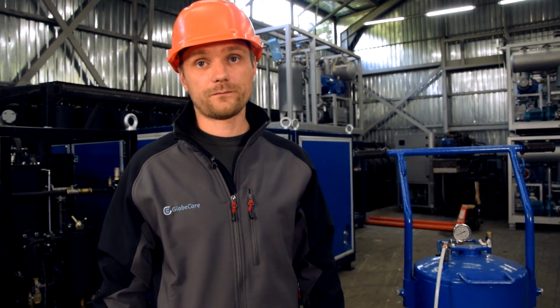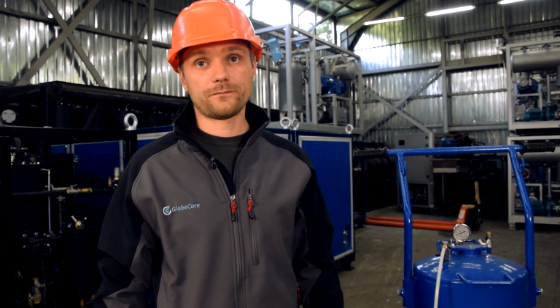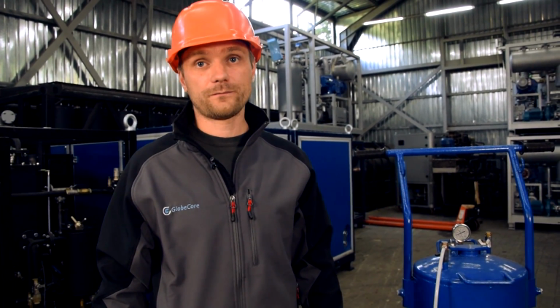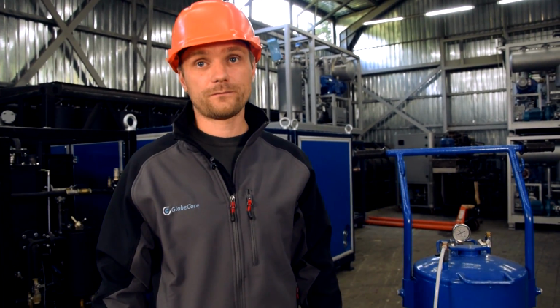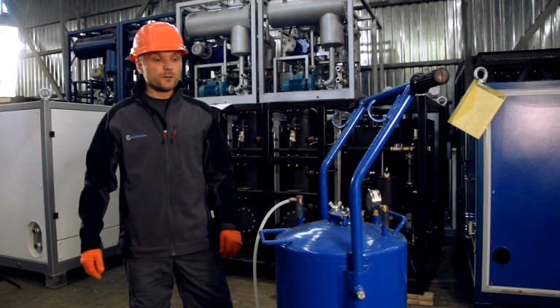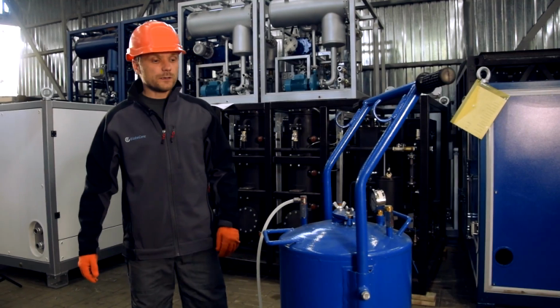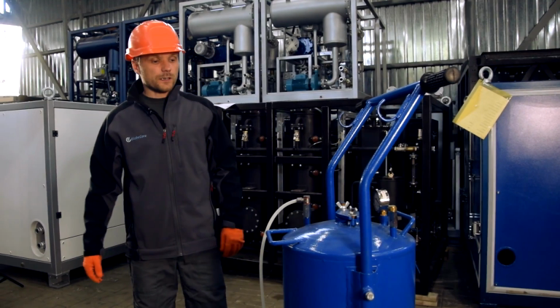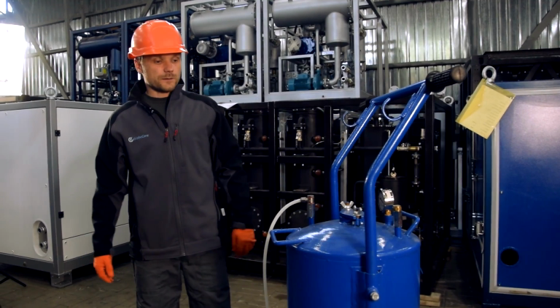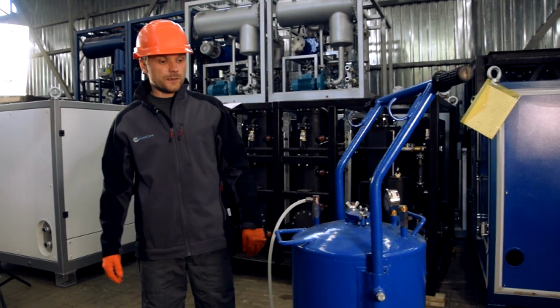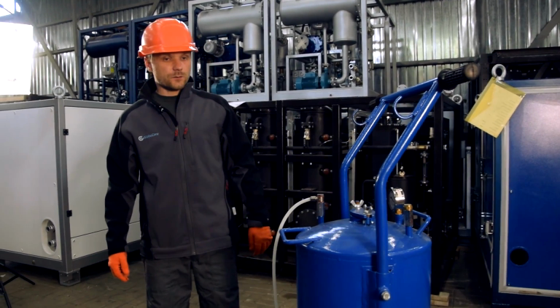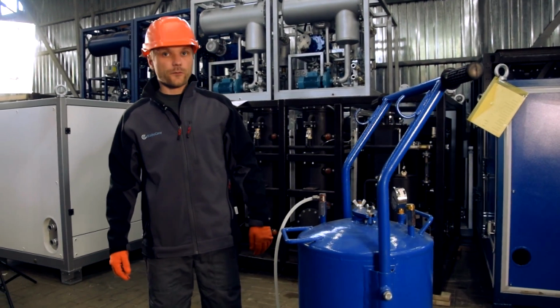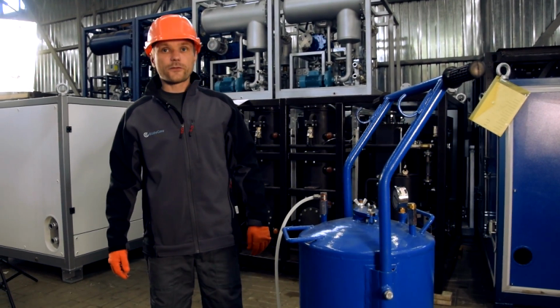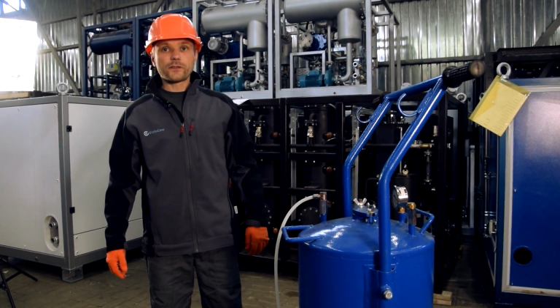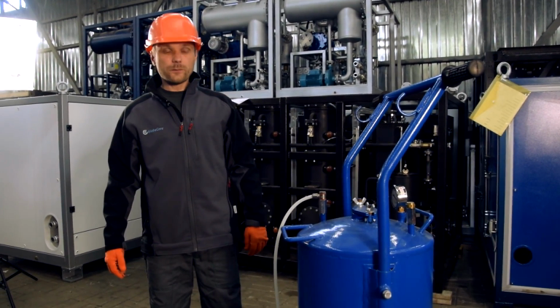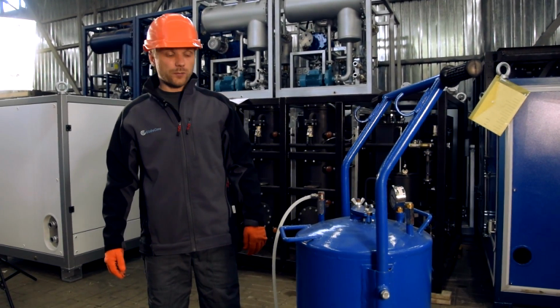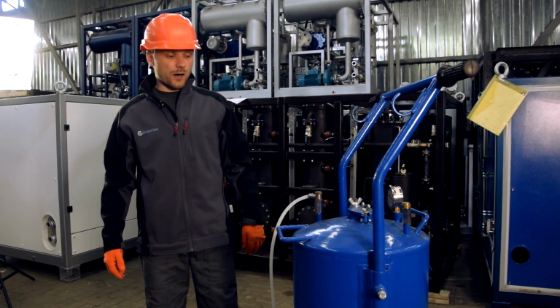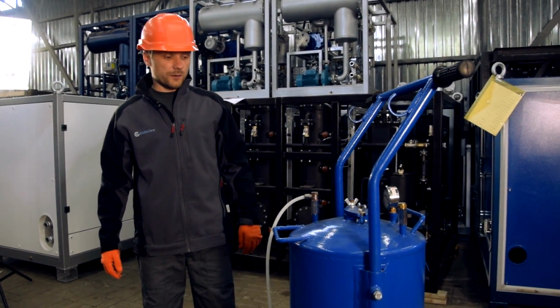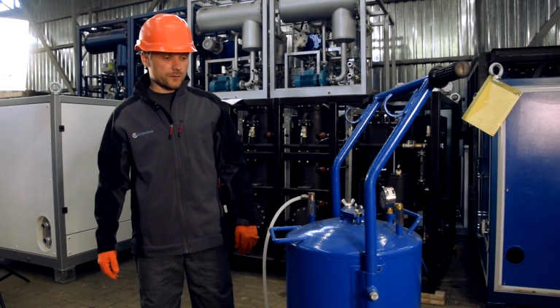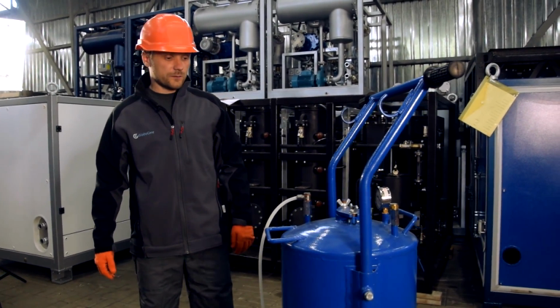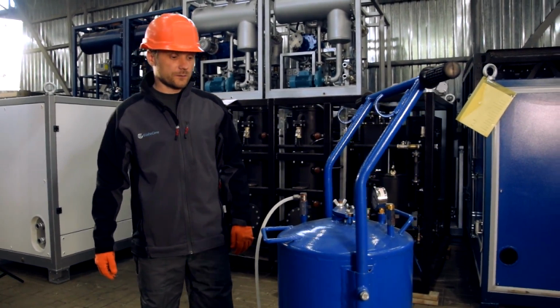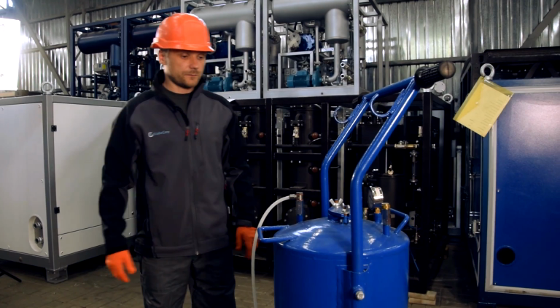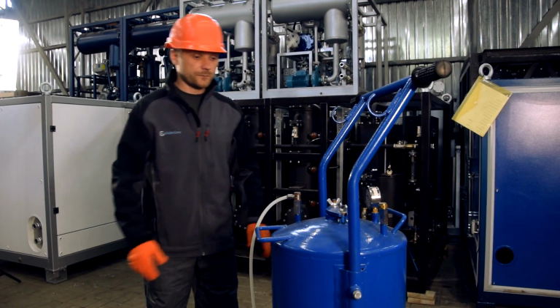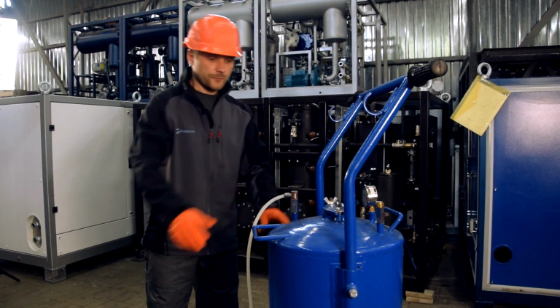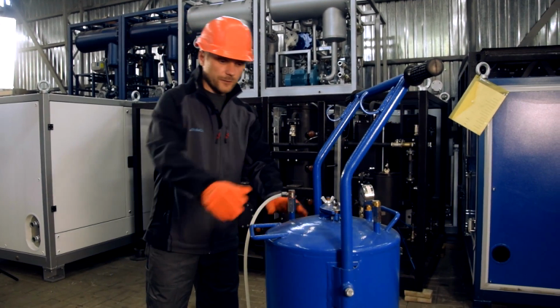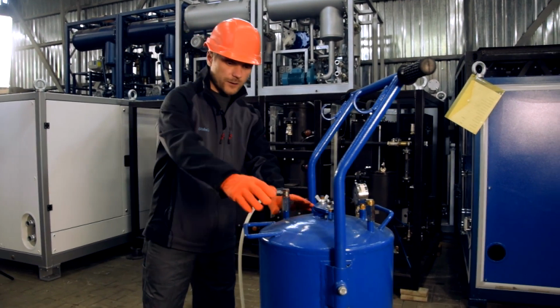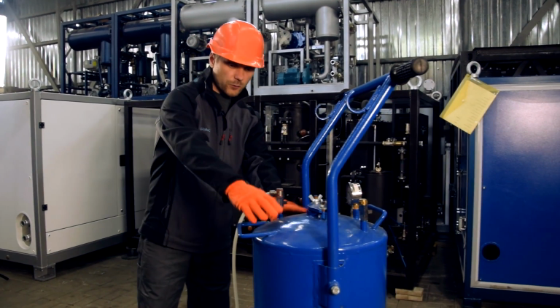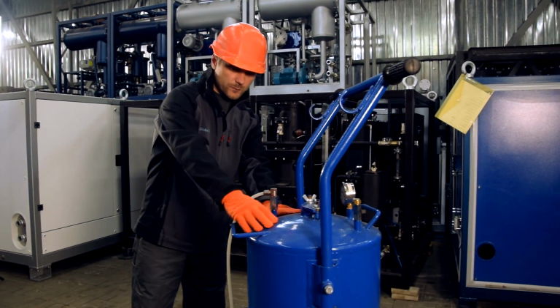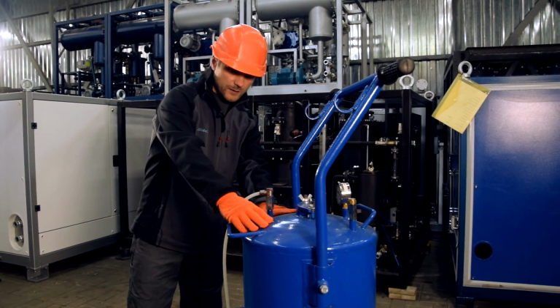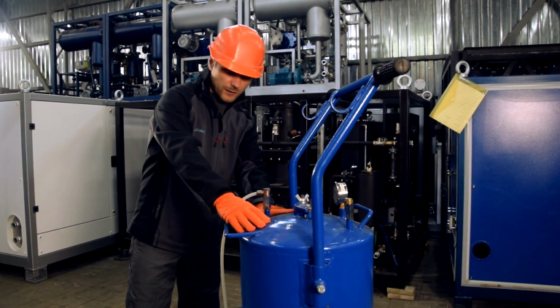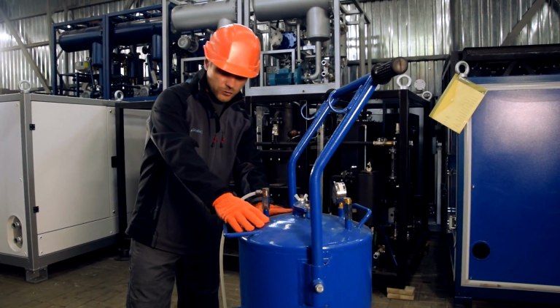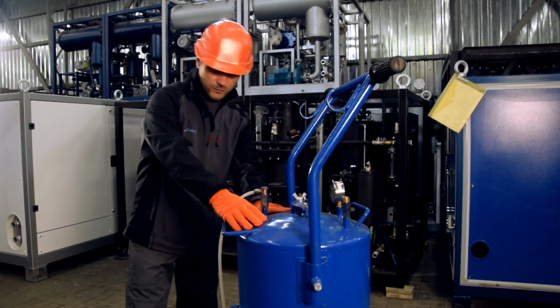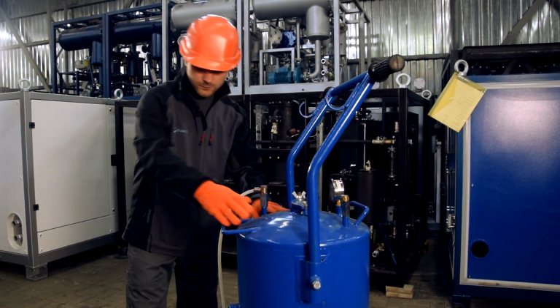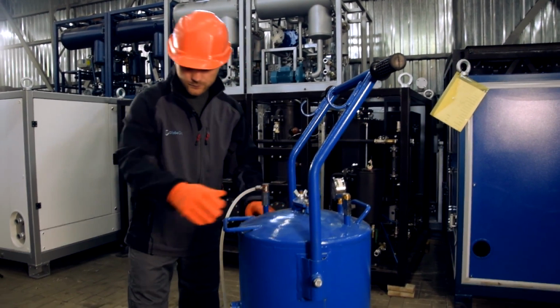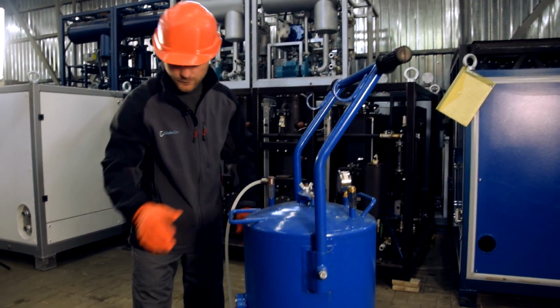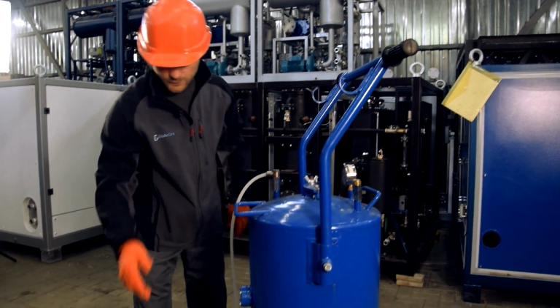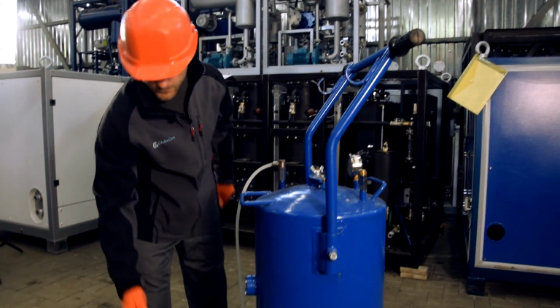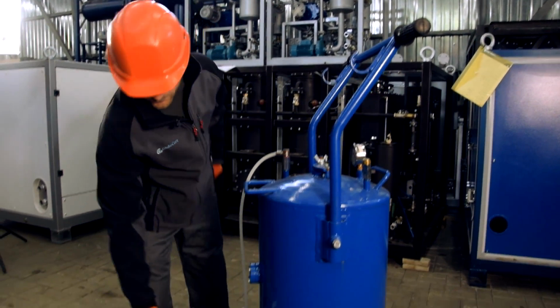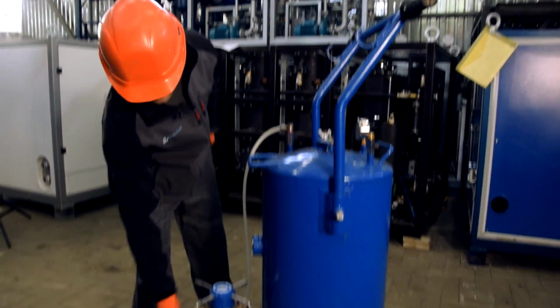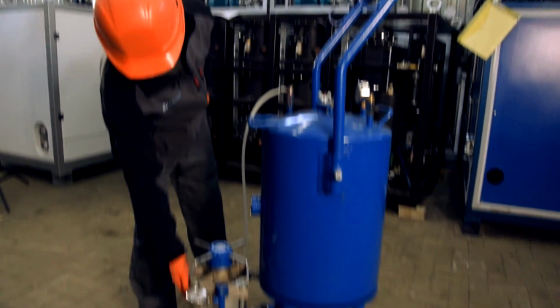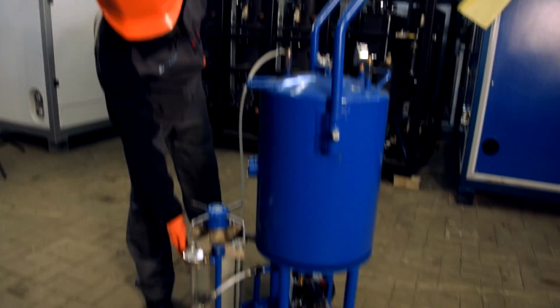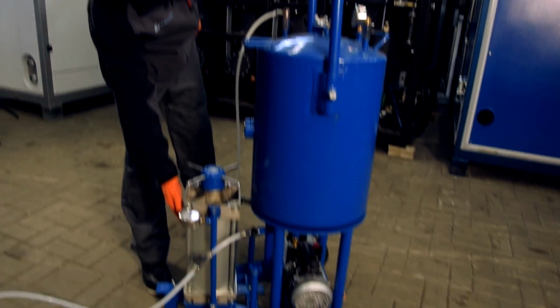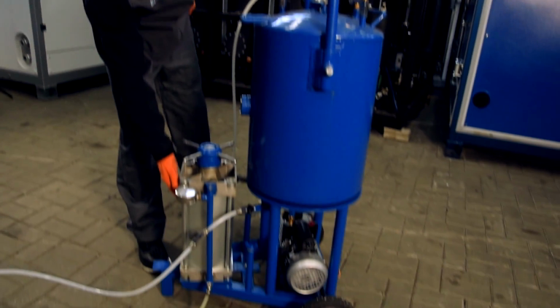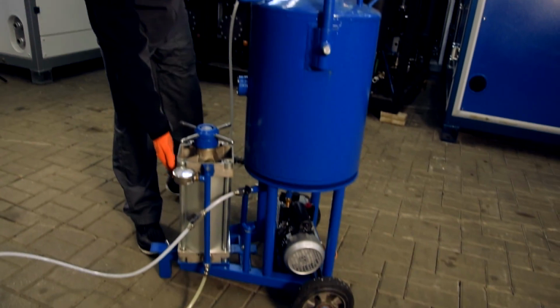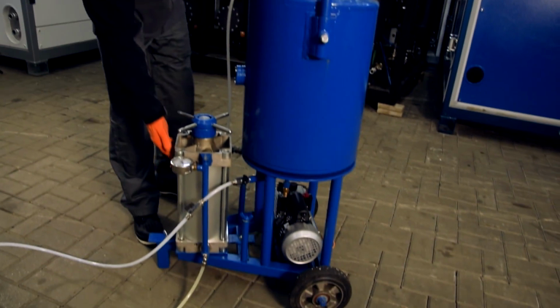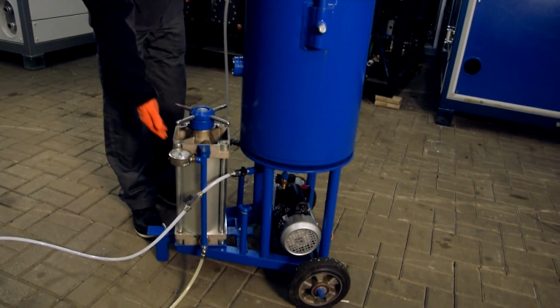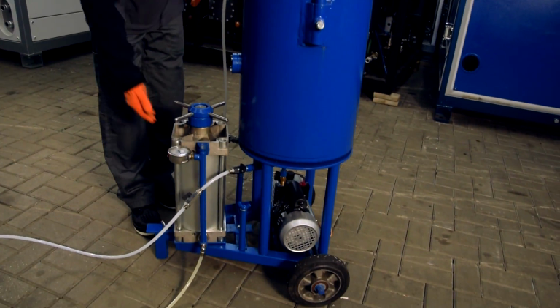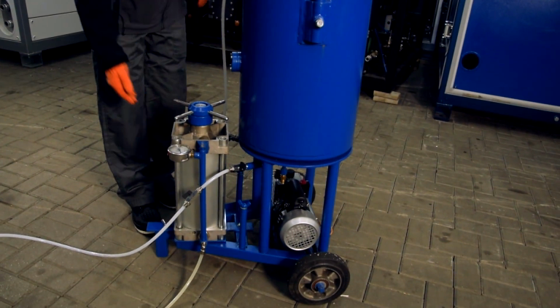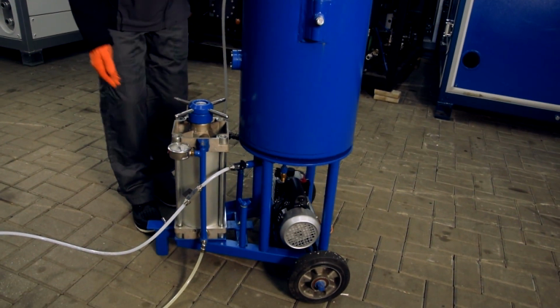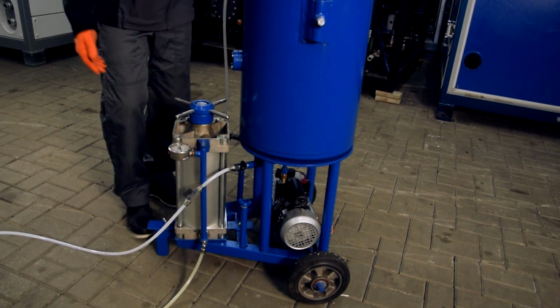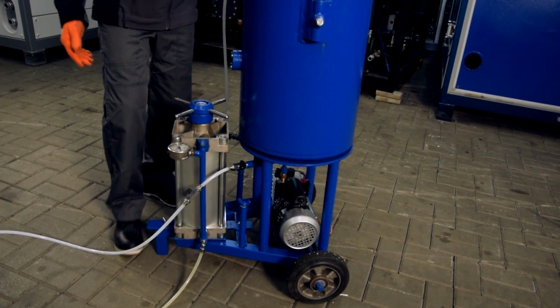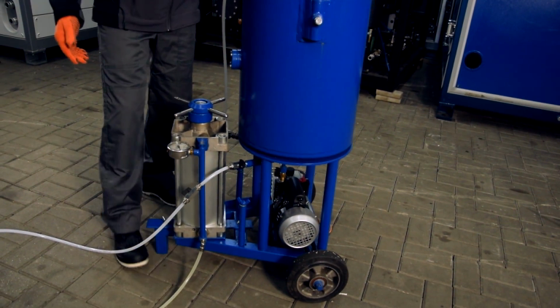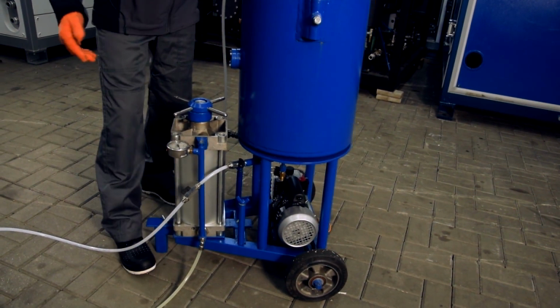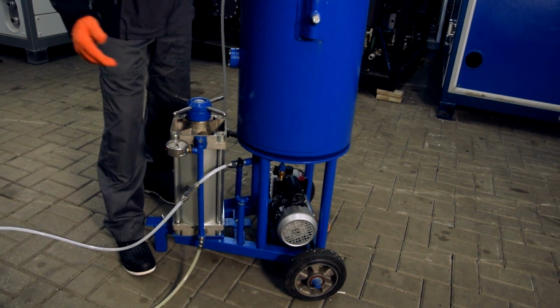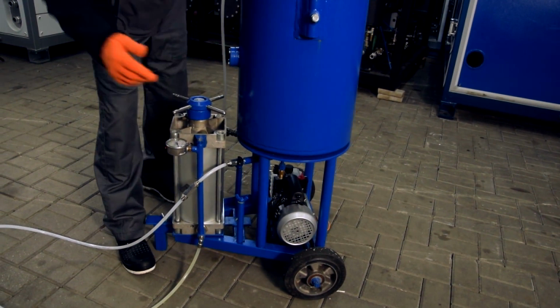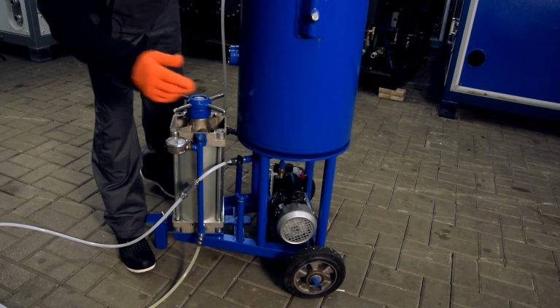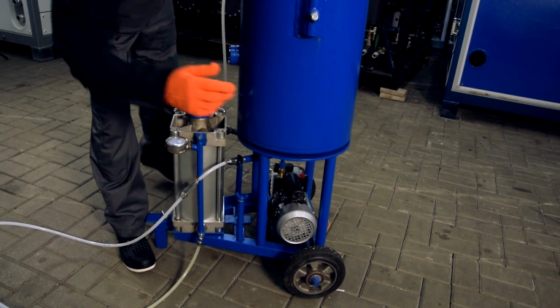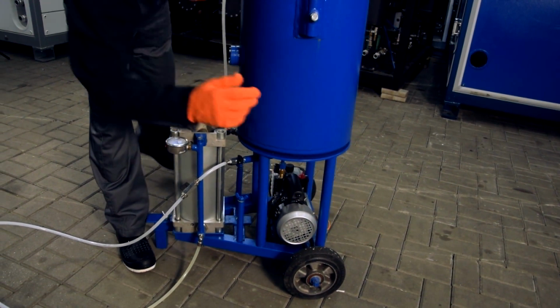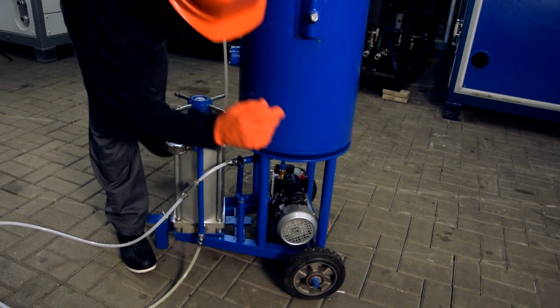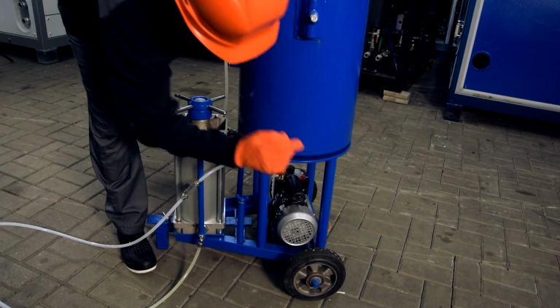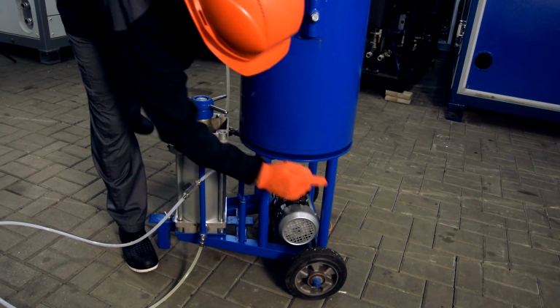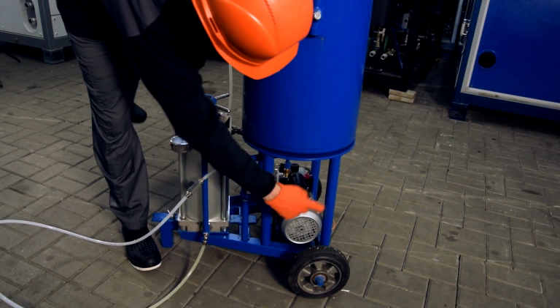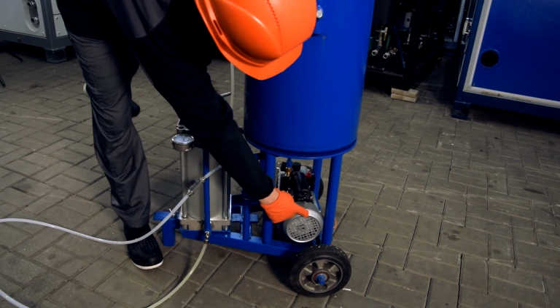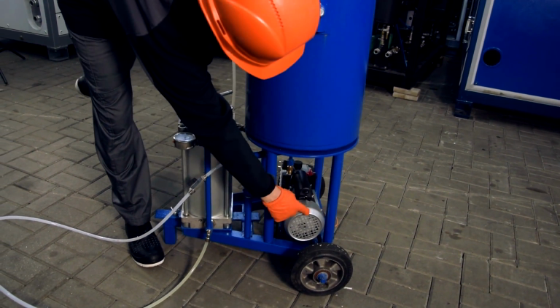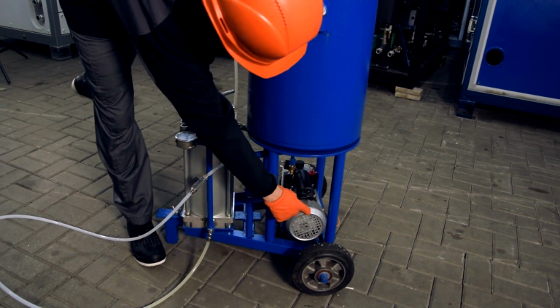The unit consists of three parts: vacuum section, fitting section, and vacuum pump.